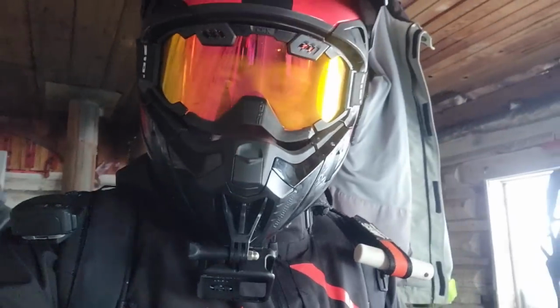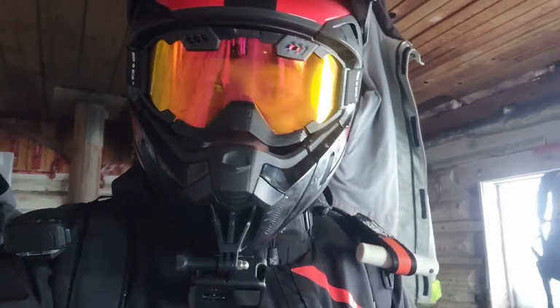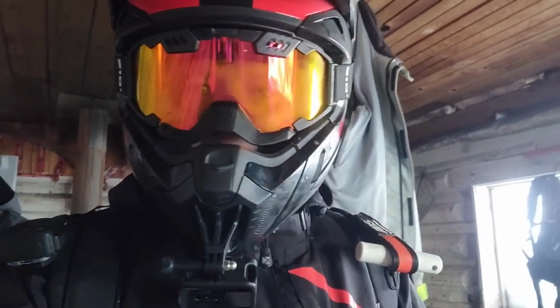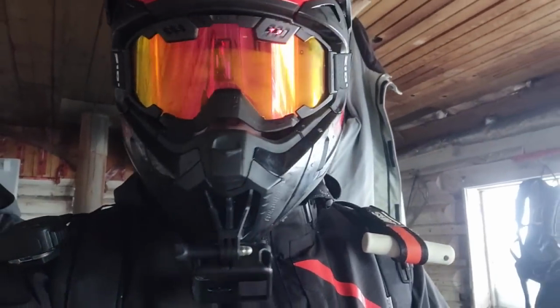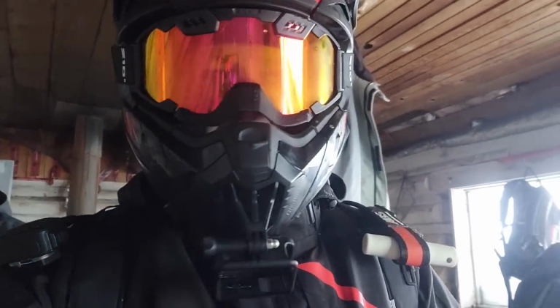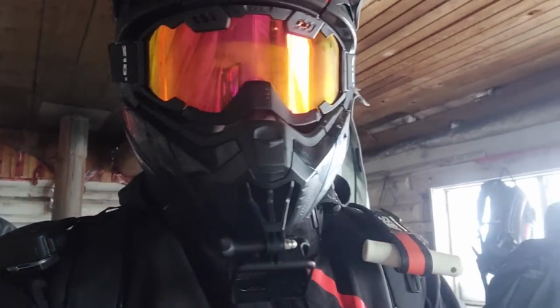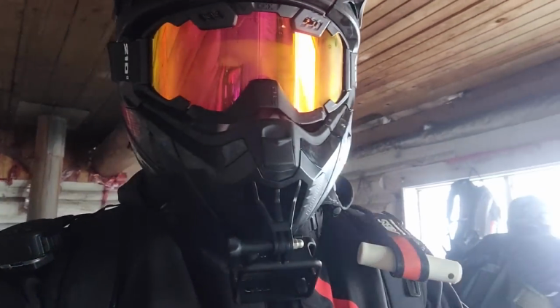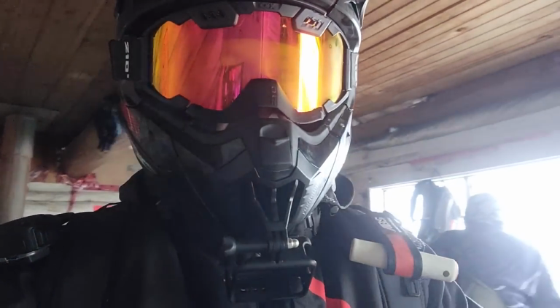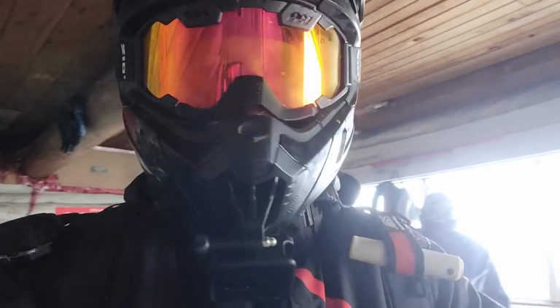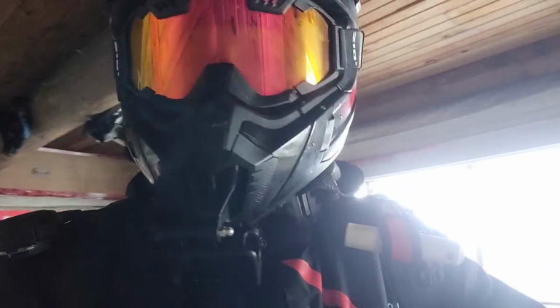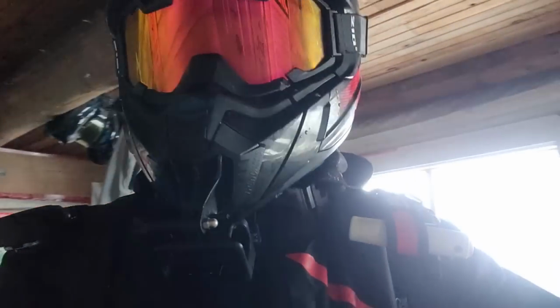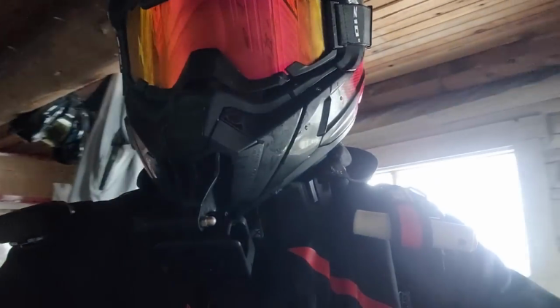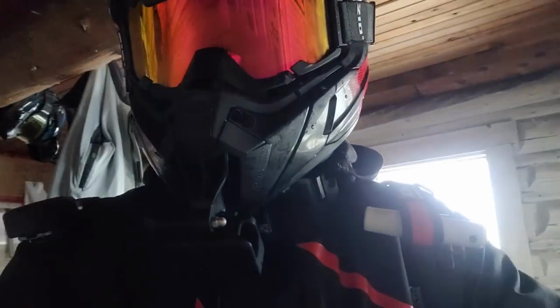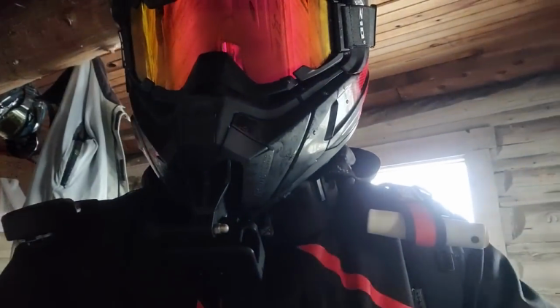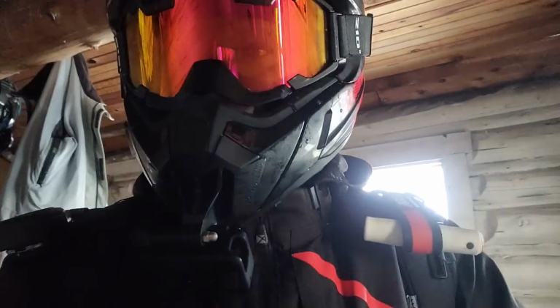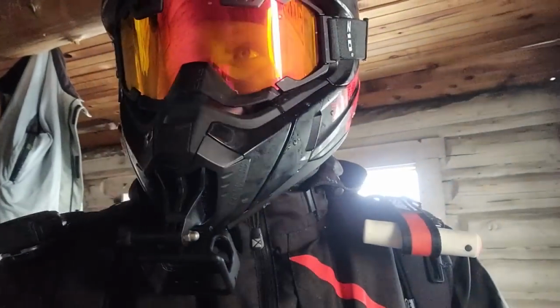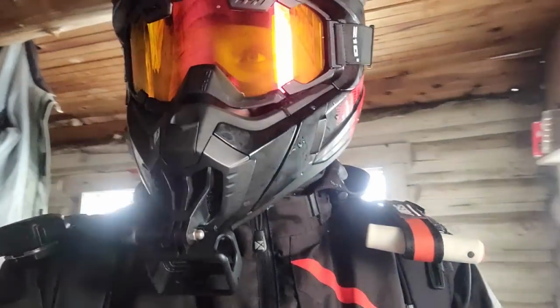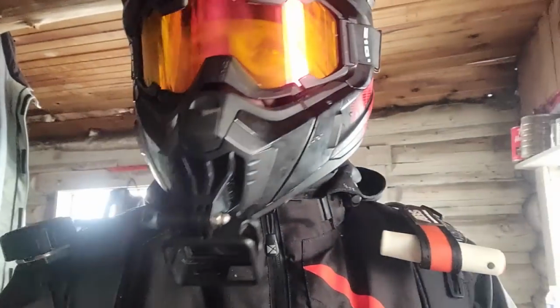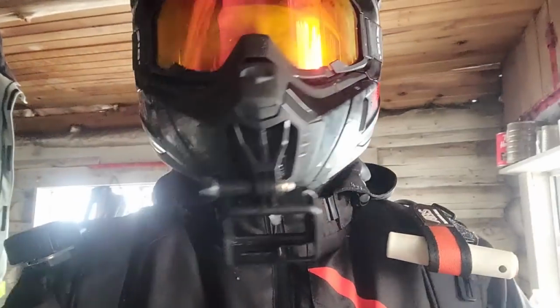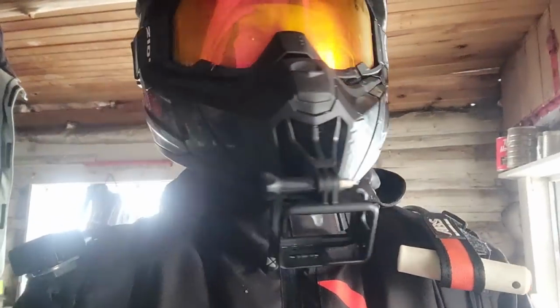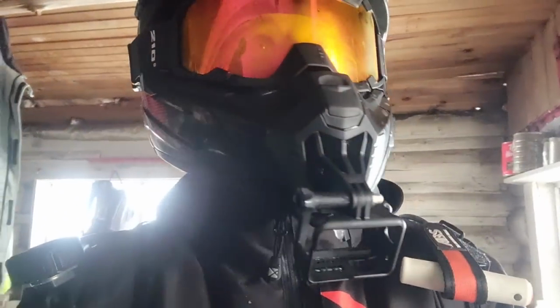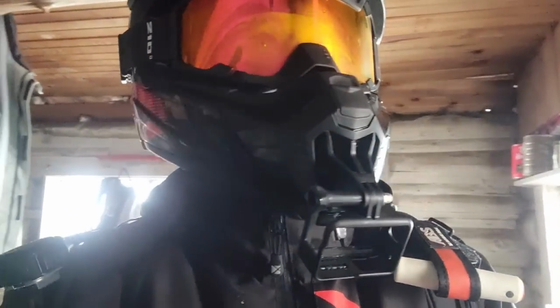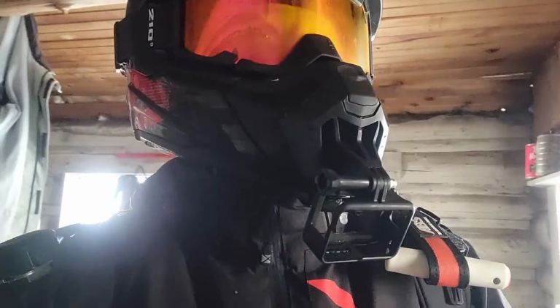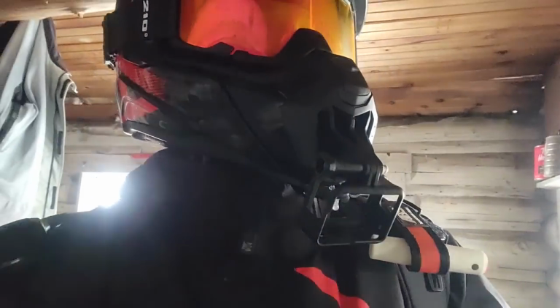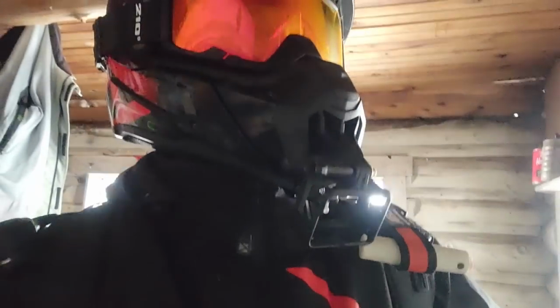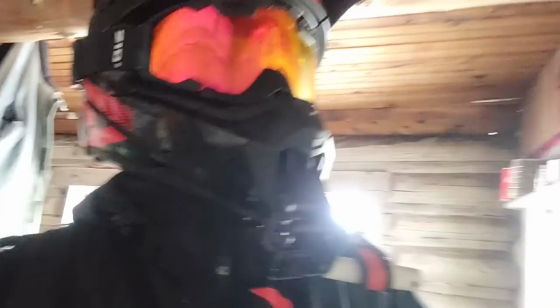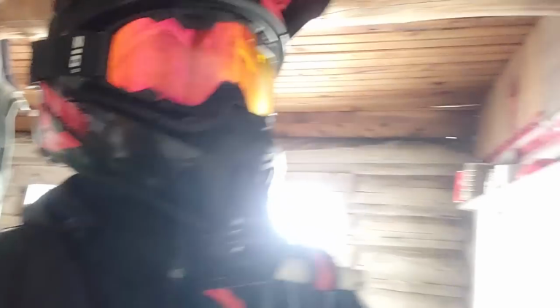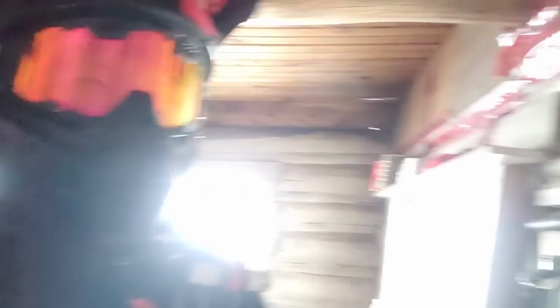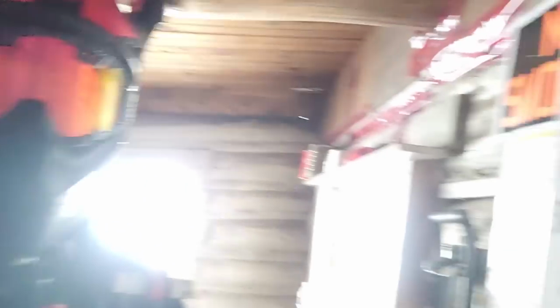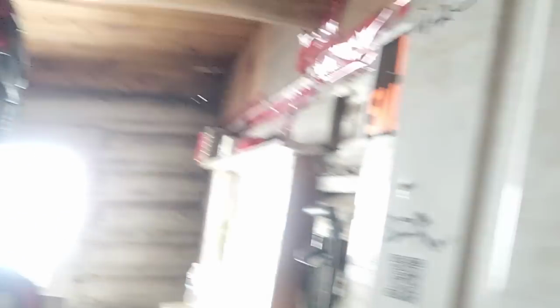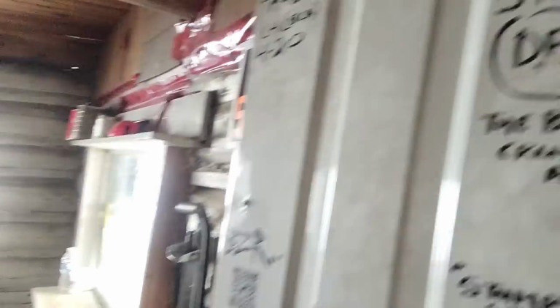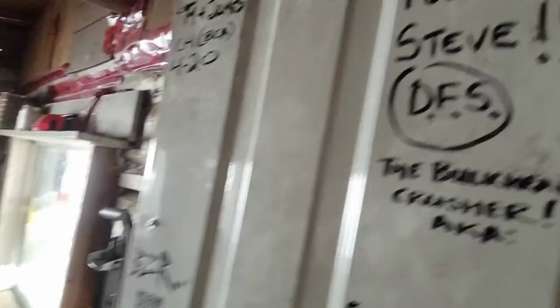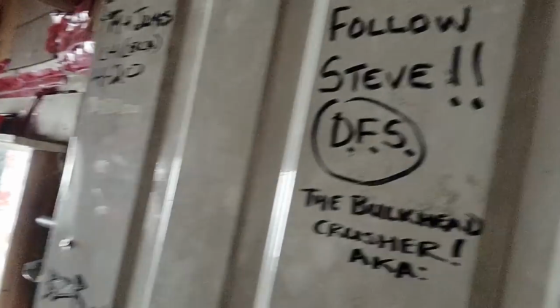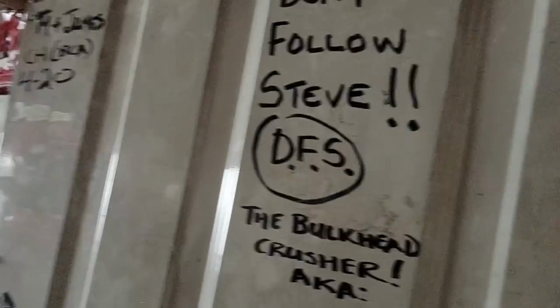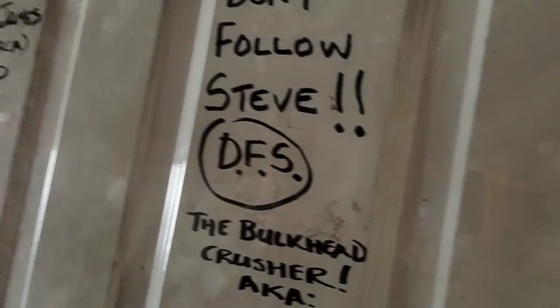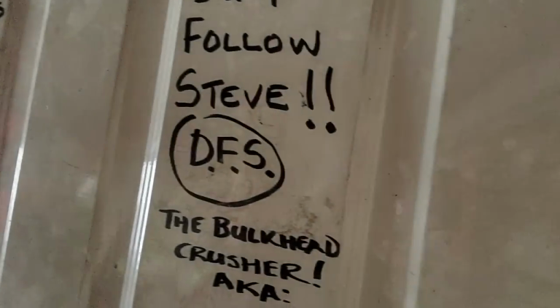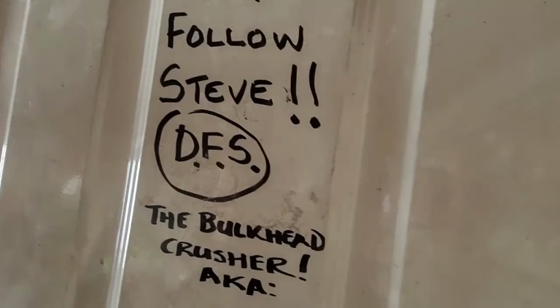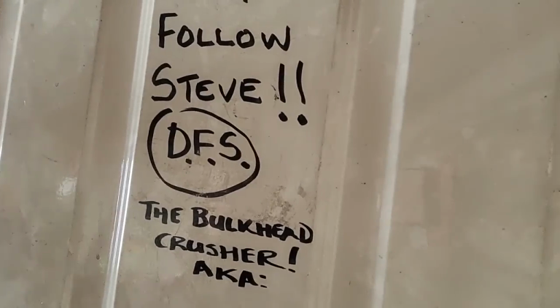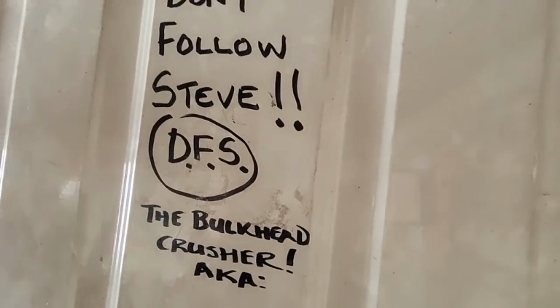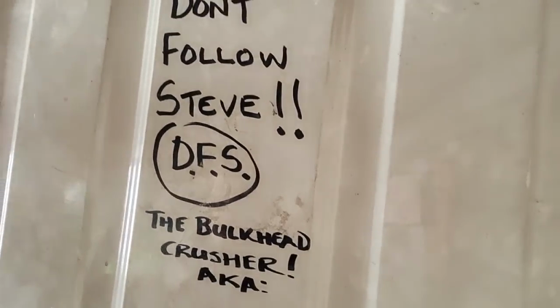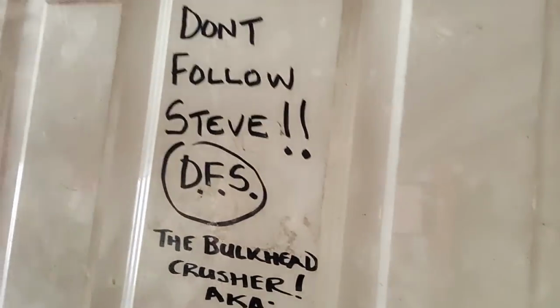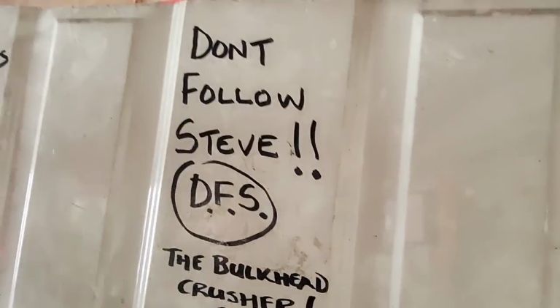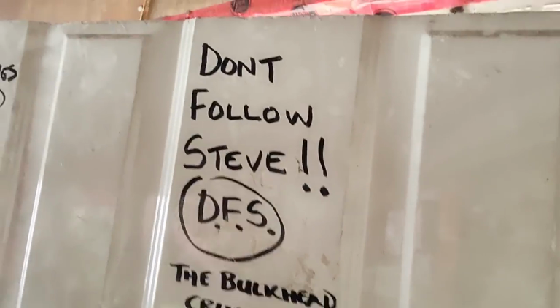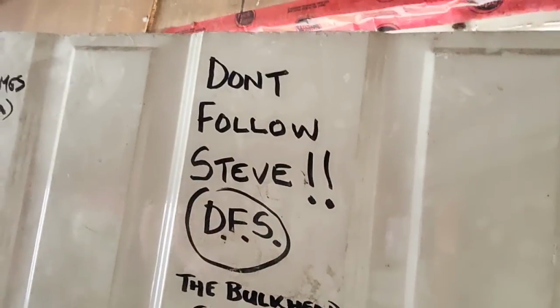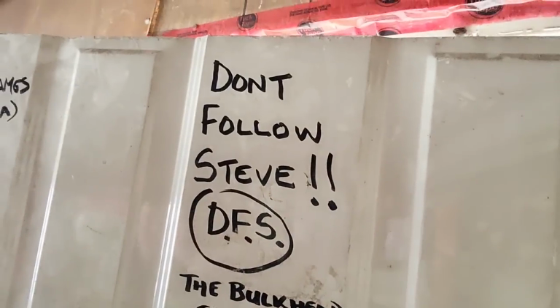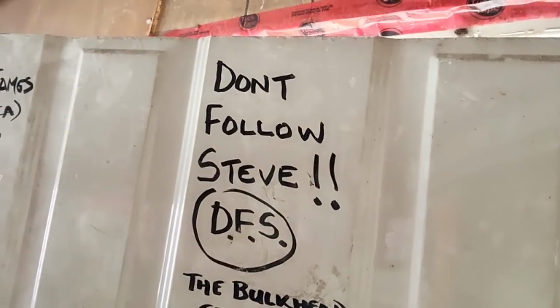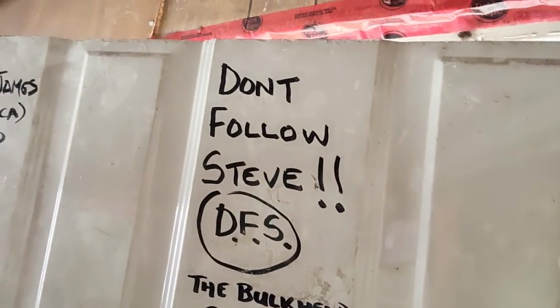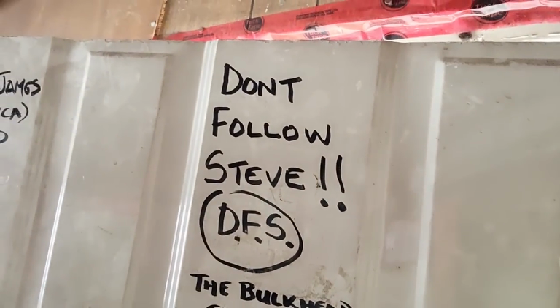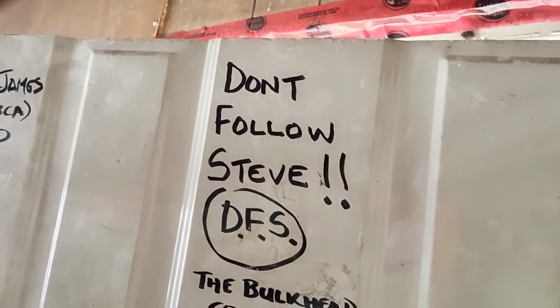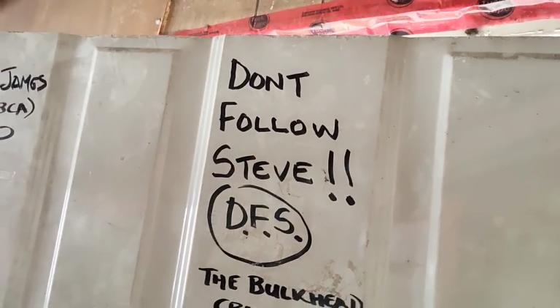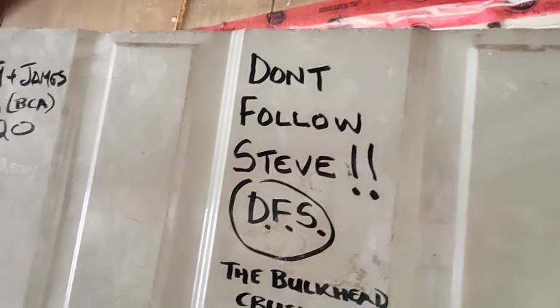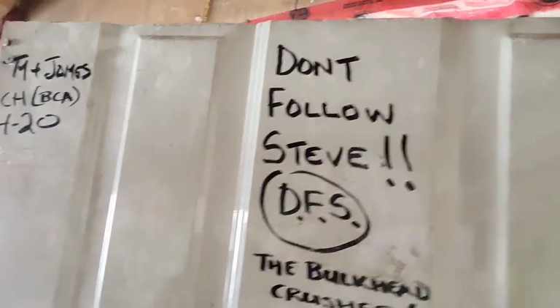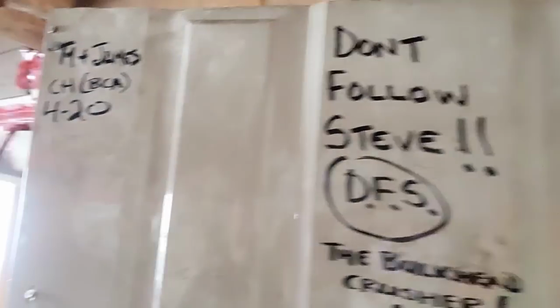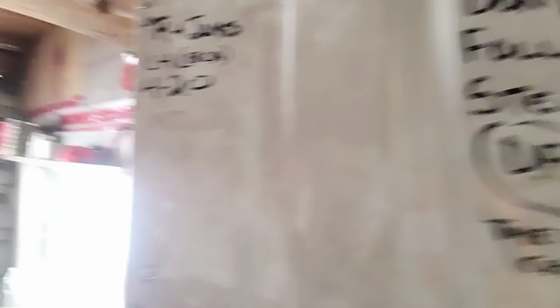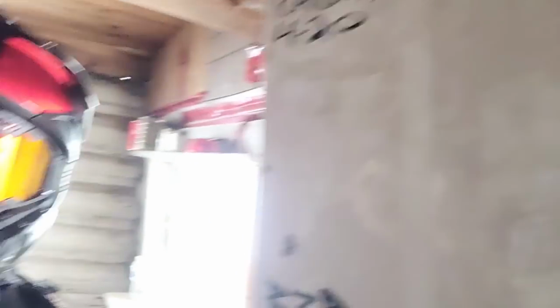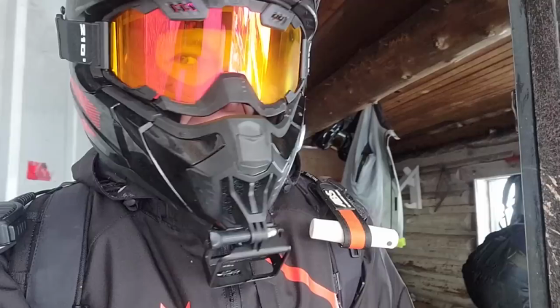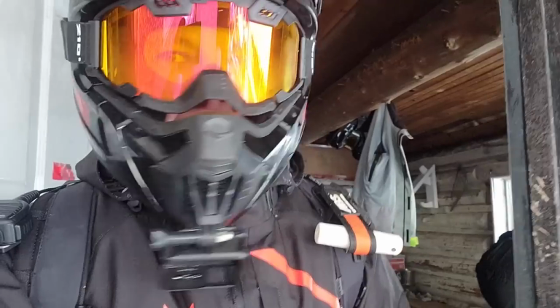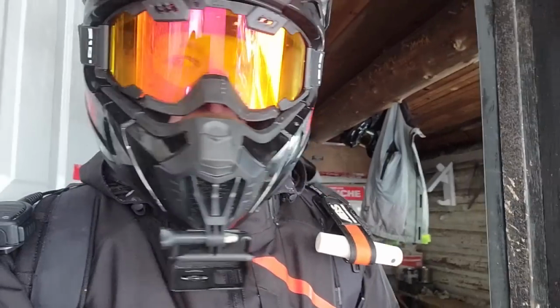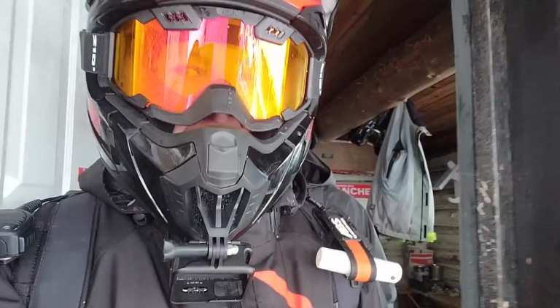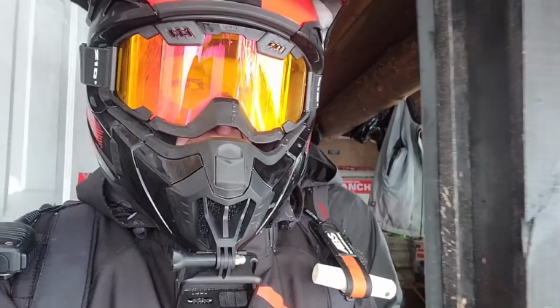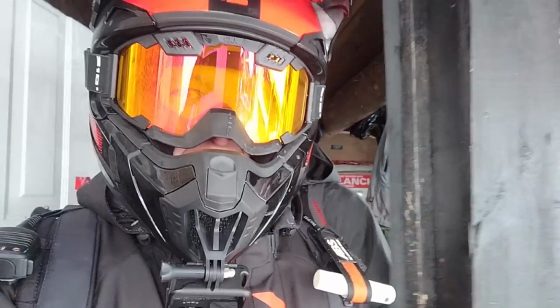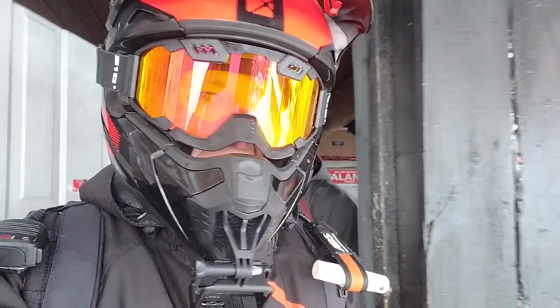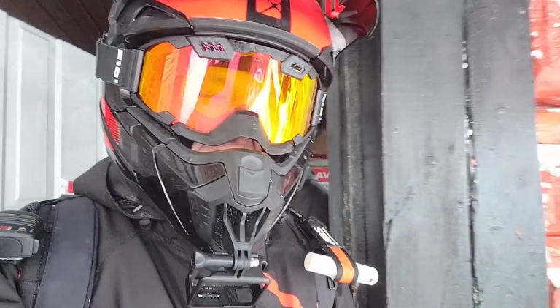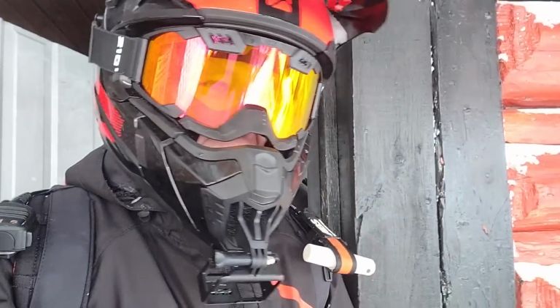Don't follow Steve - I'm fogging up. Remember that: don't follow Steve, you guys. BFS. Remember, don't do it.